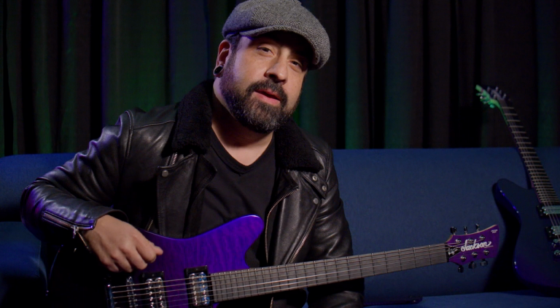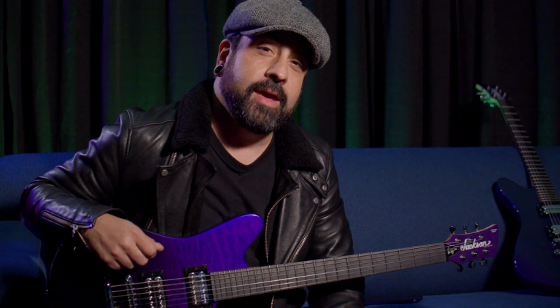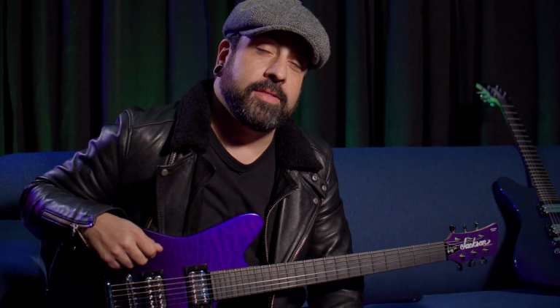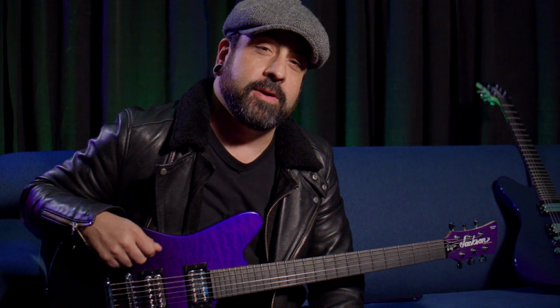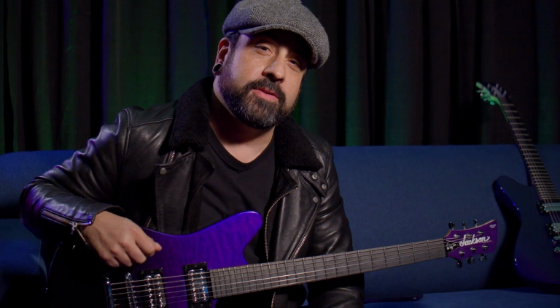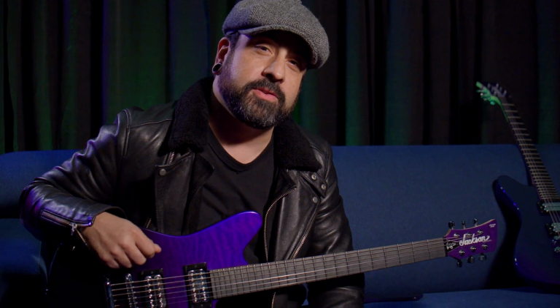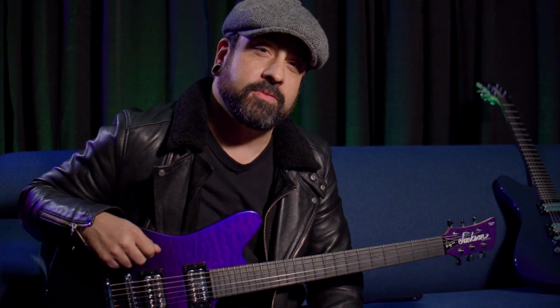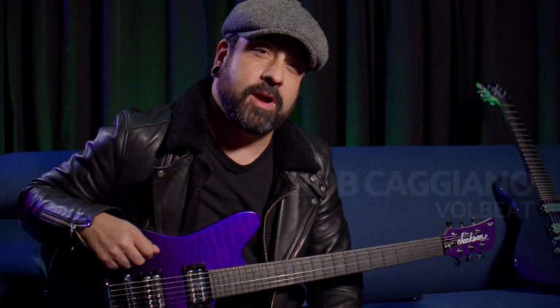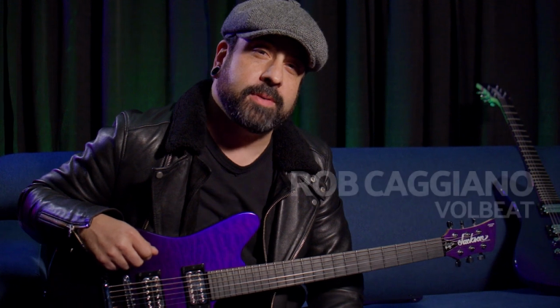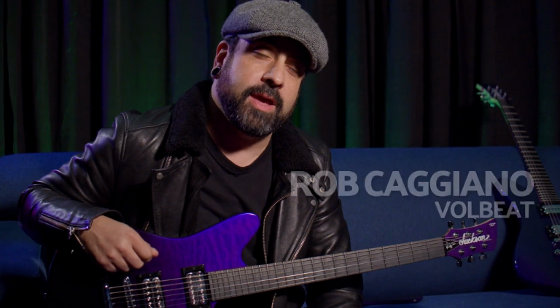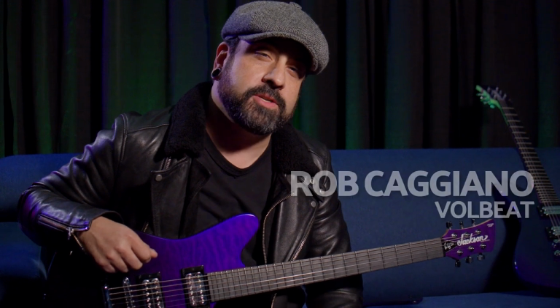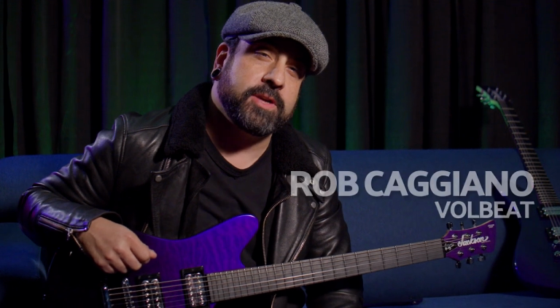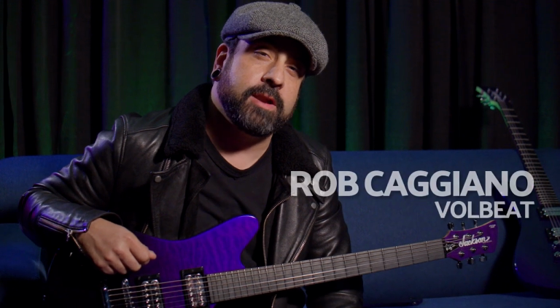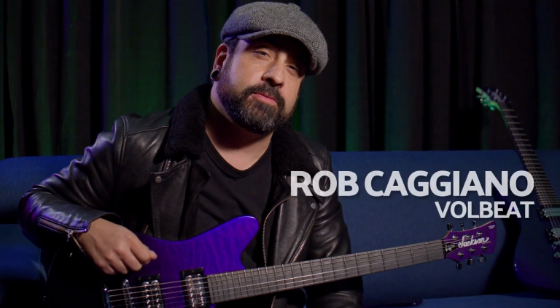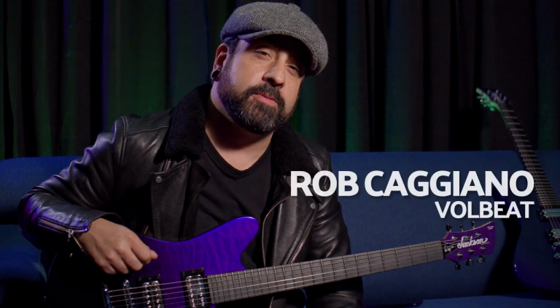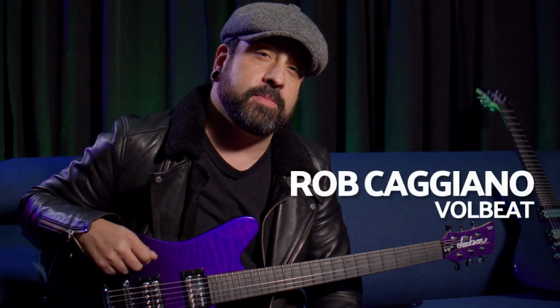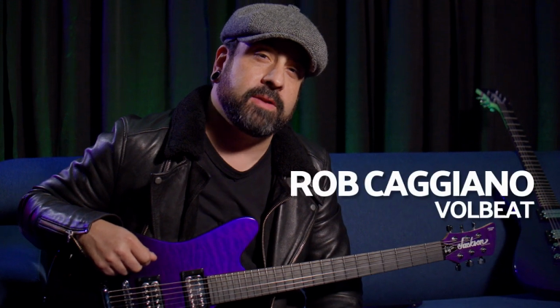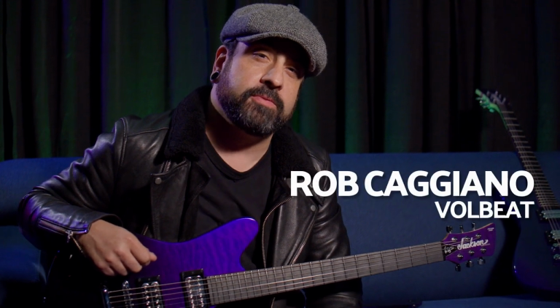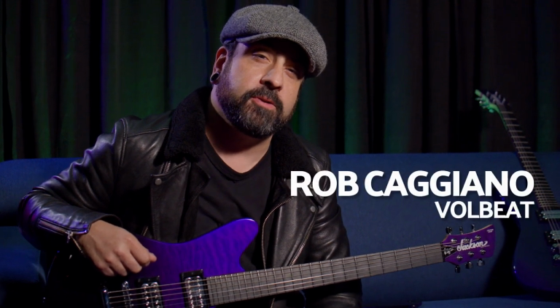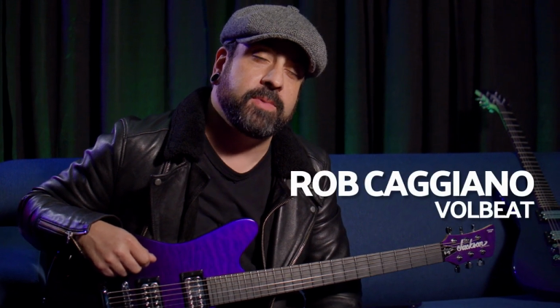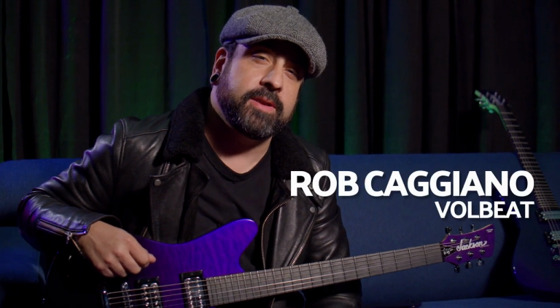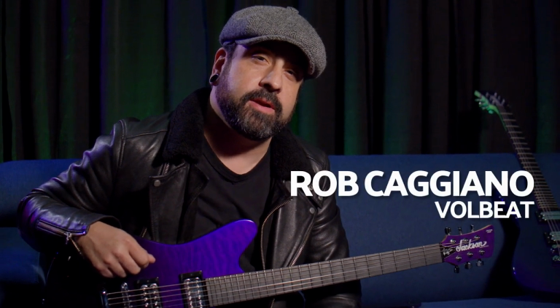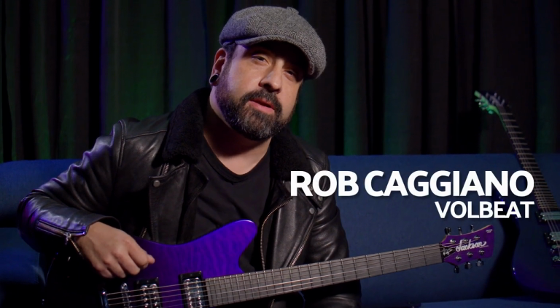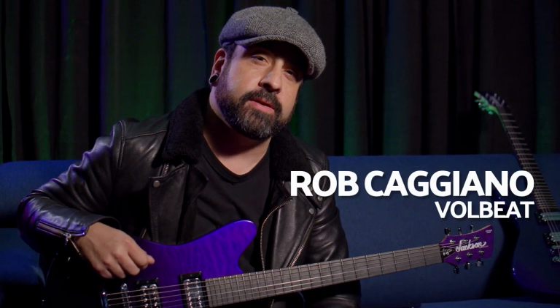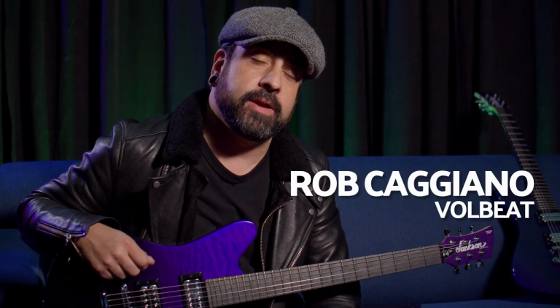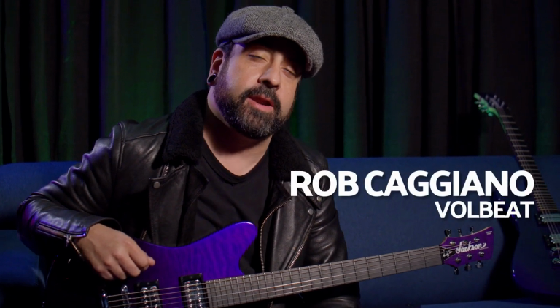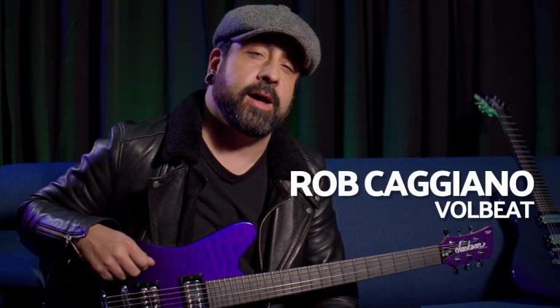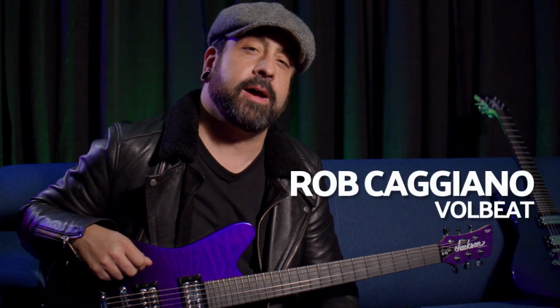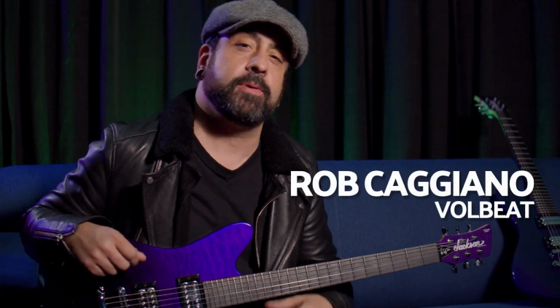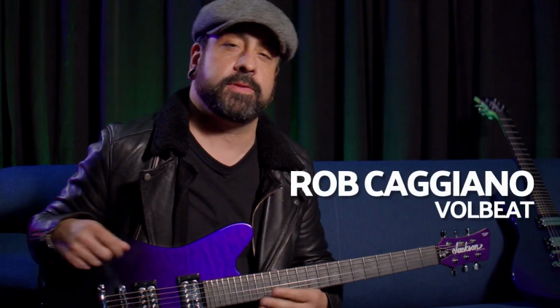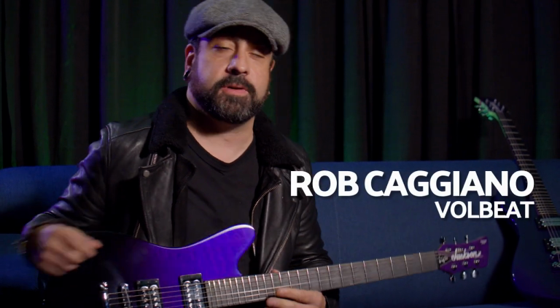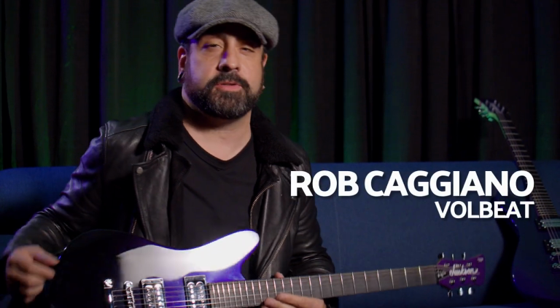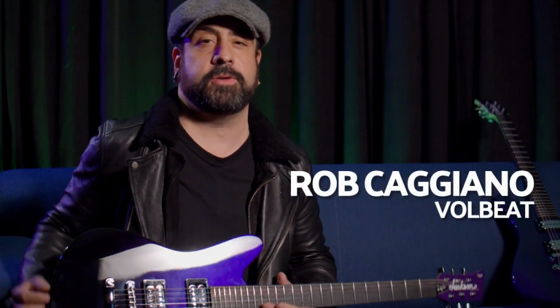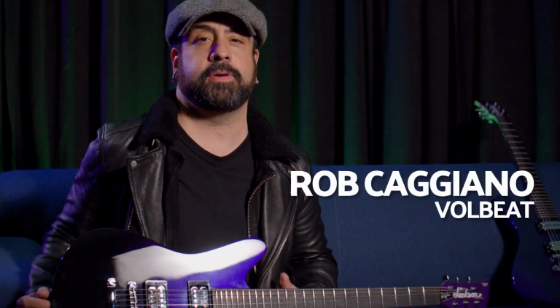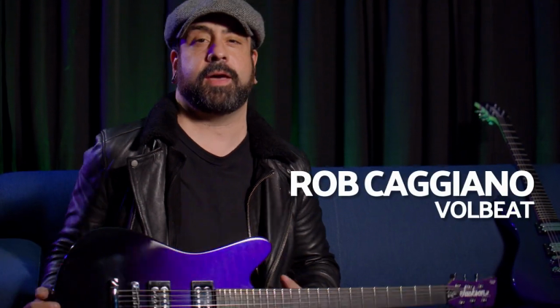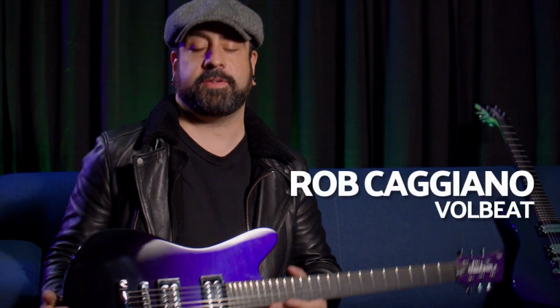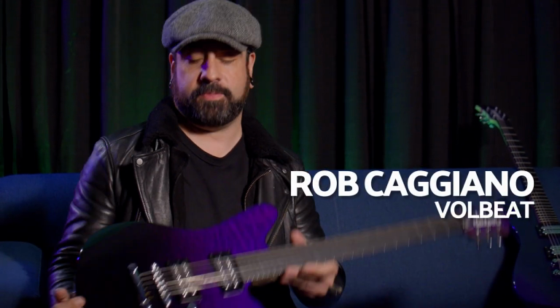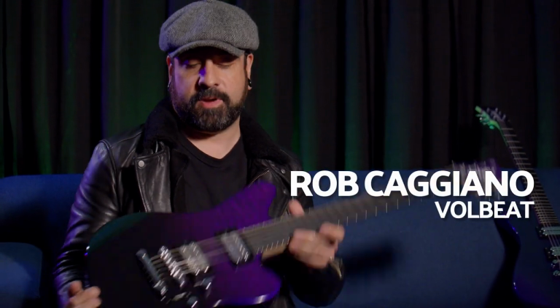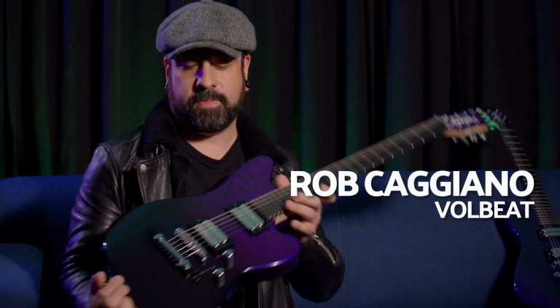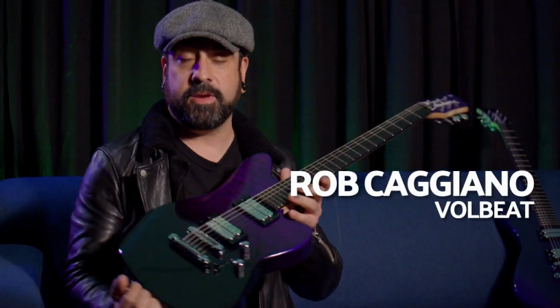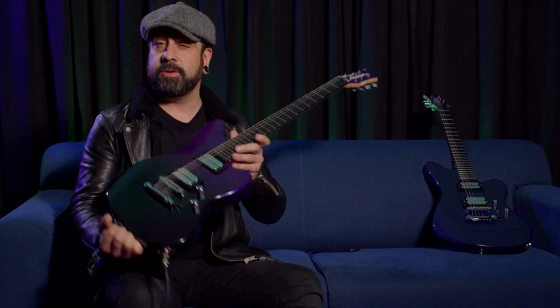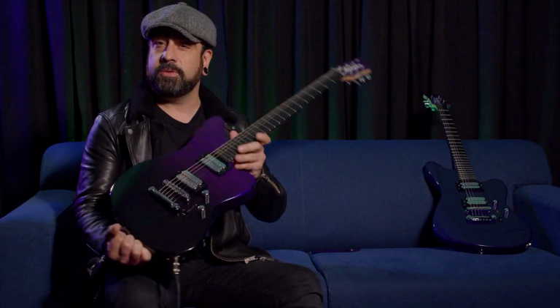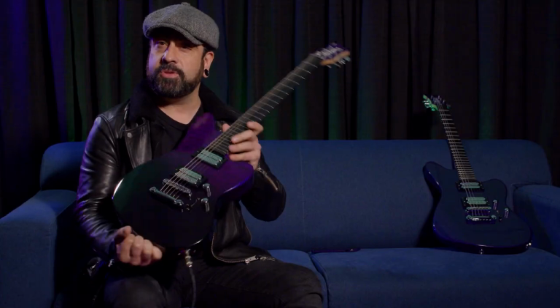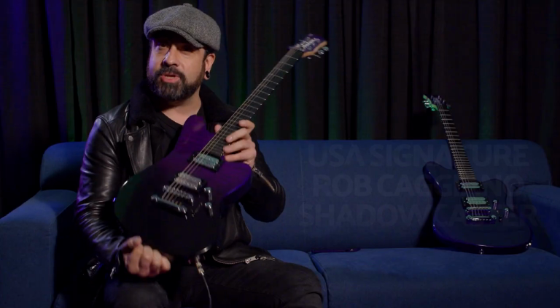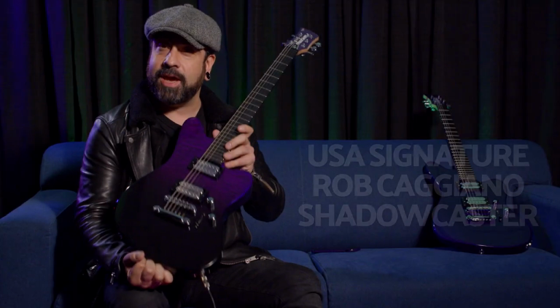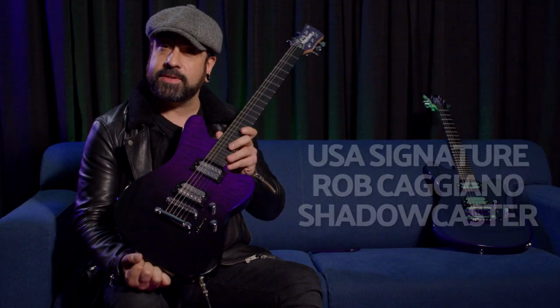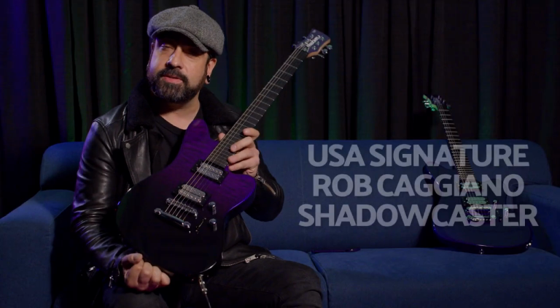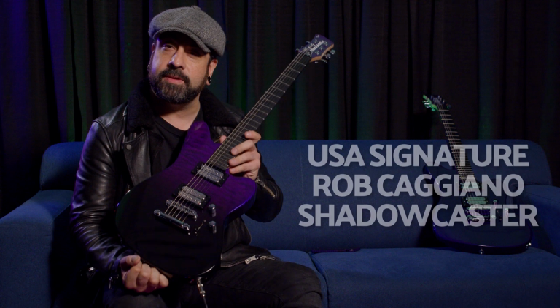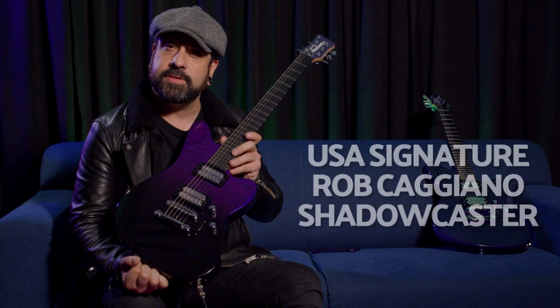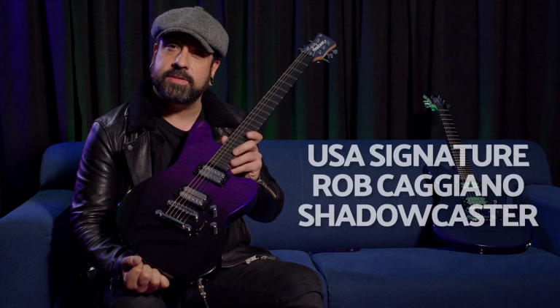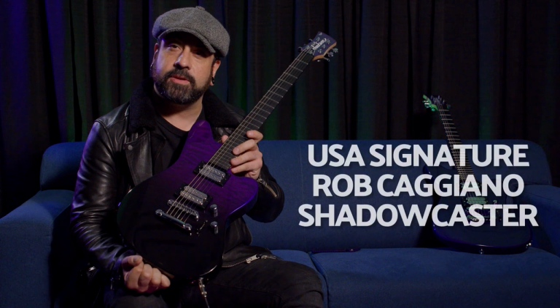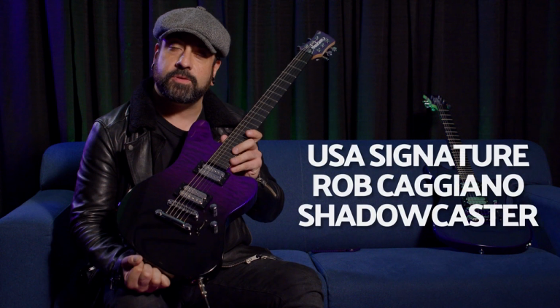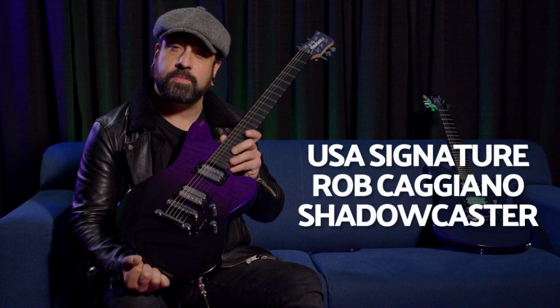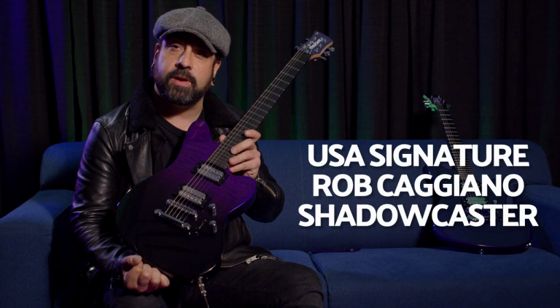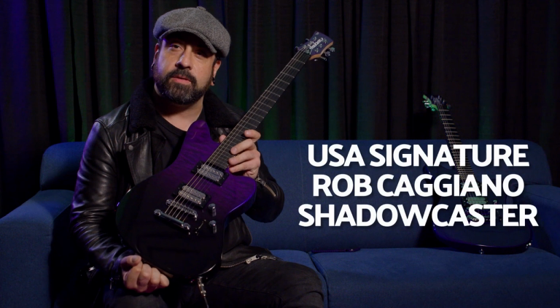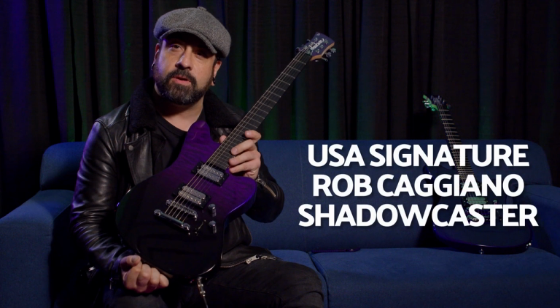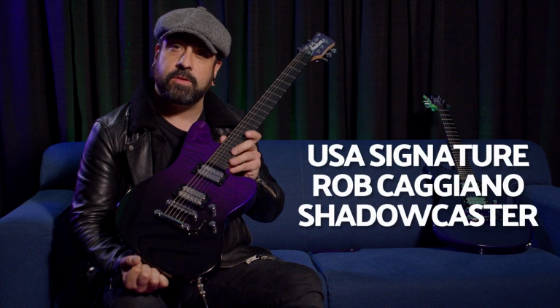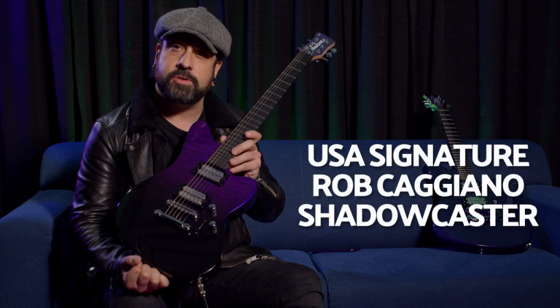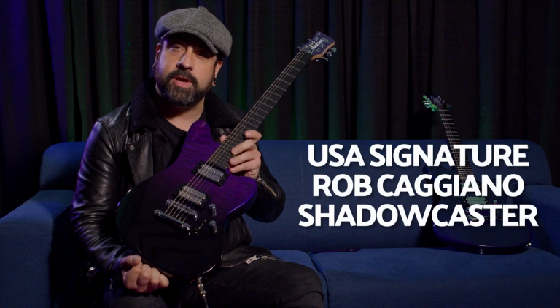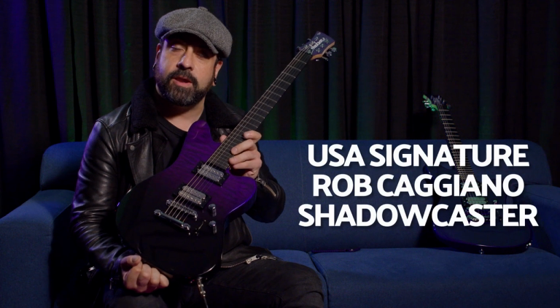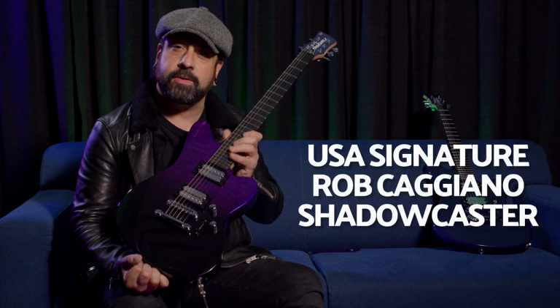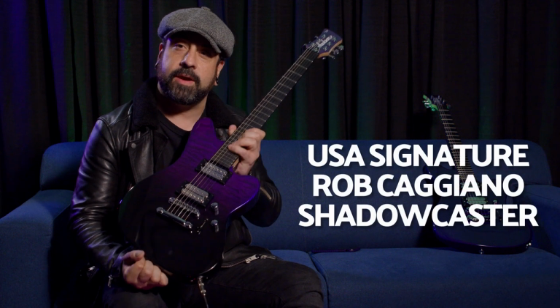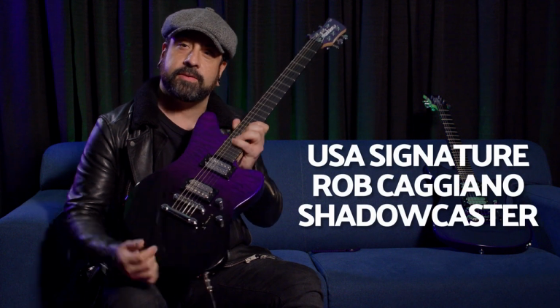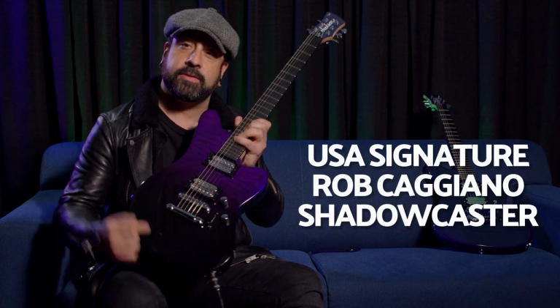Hey there, this is Rob Caggiano from the band Volbeat, and I want to talk to you guys about my new Jackson signature model called the Shadowcaster.